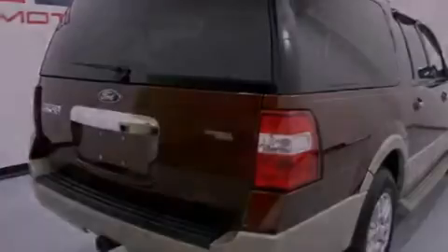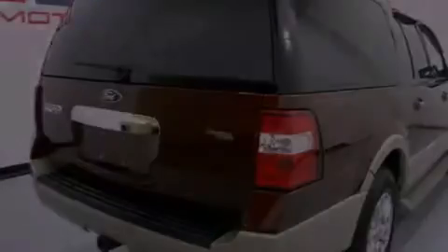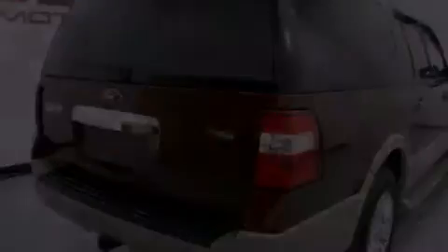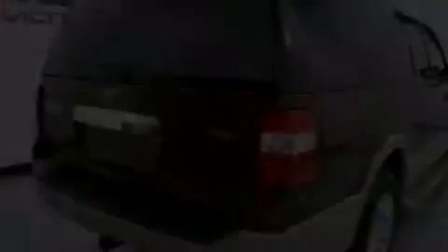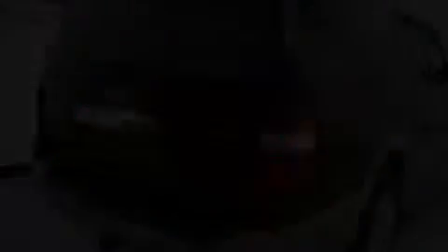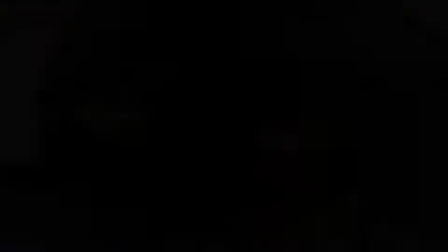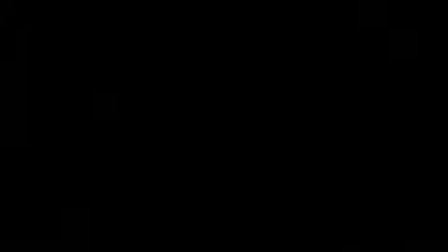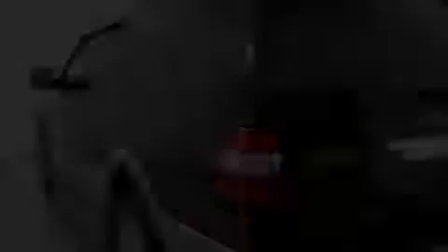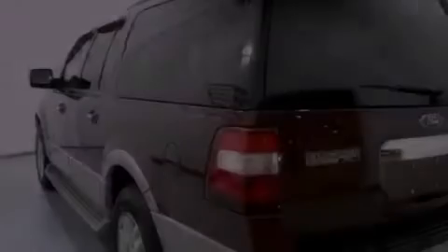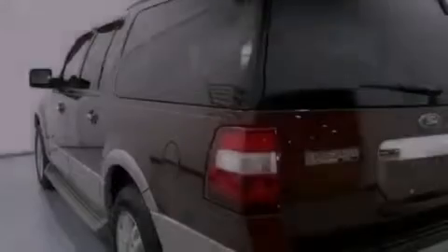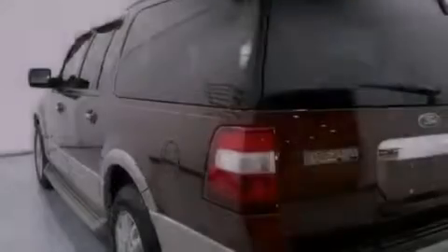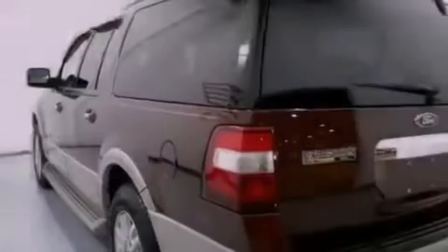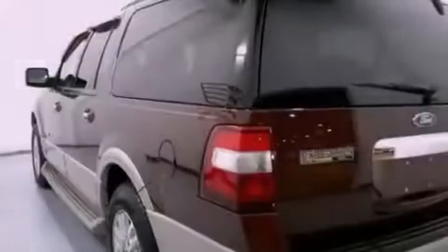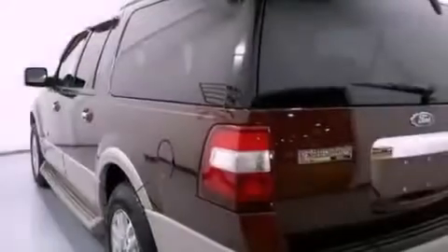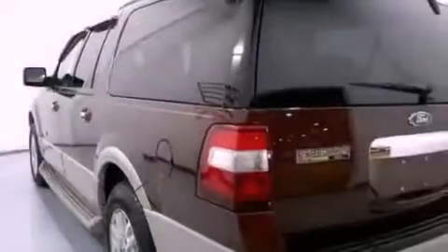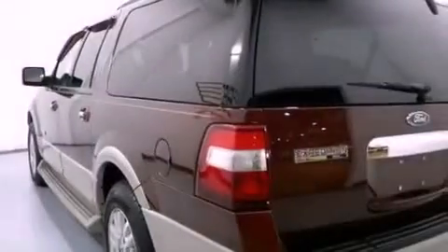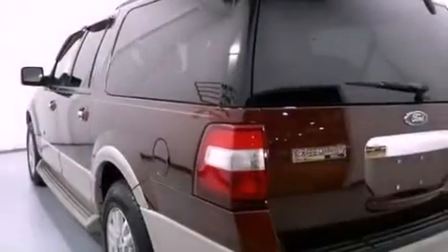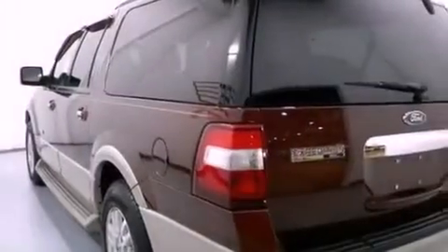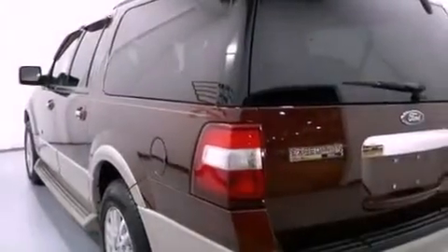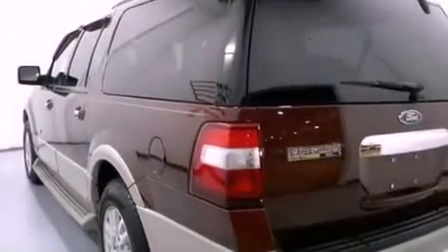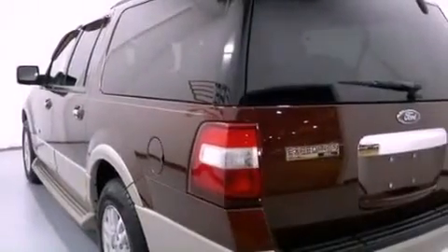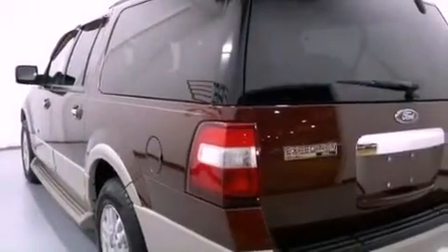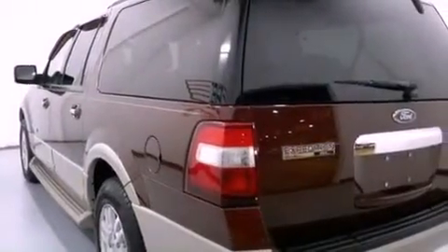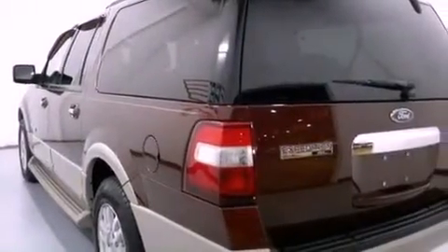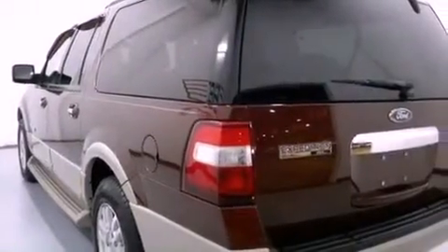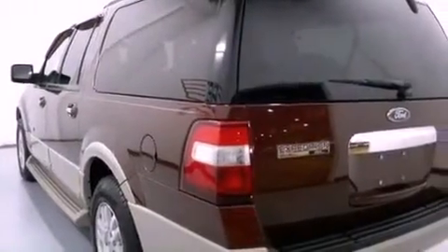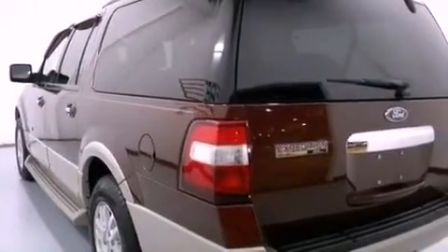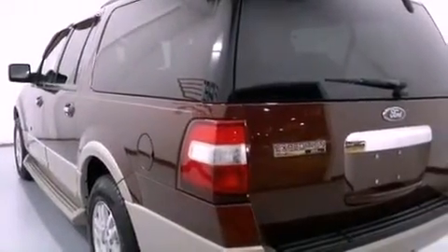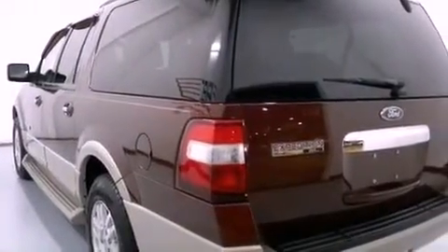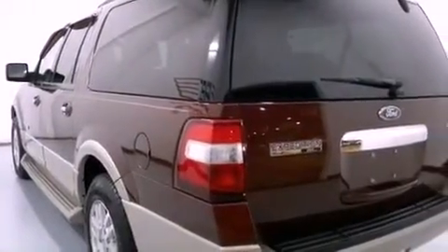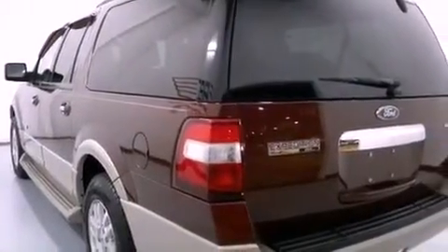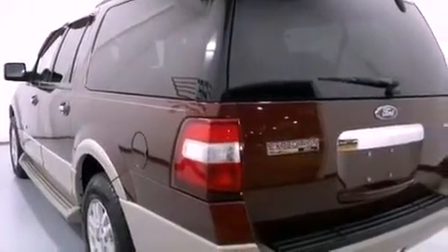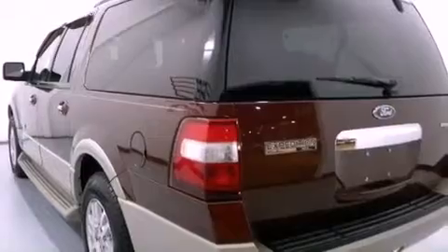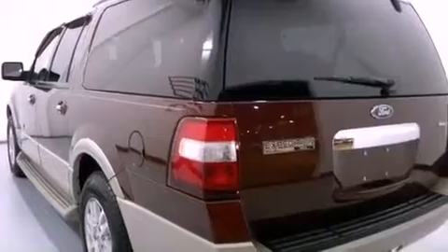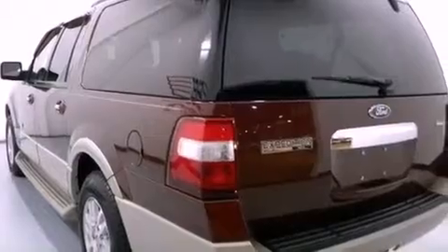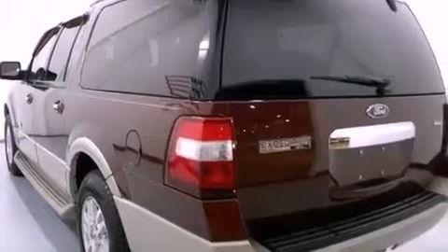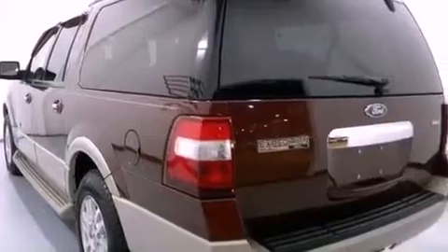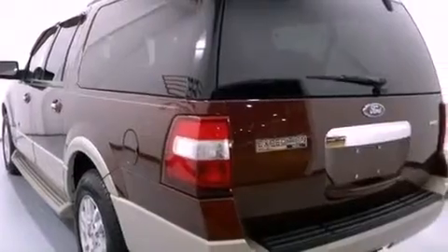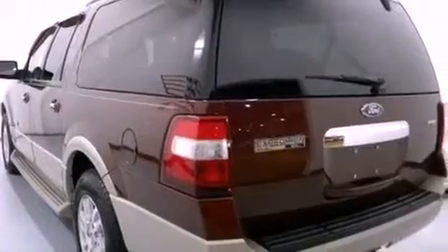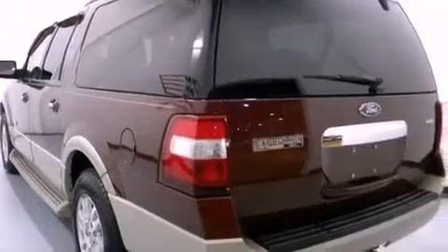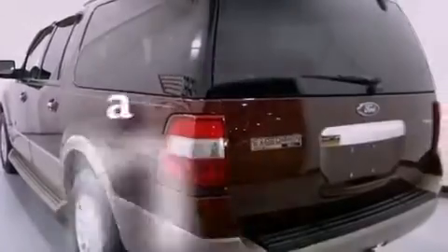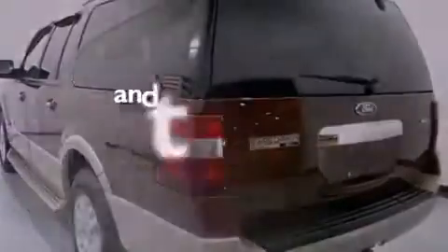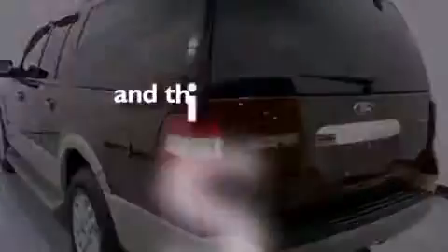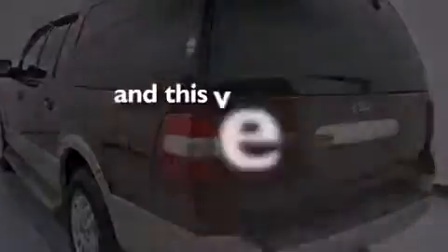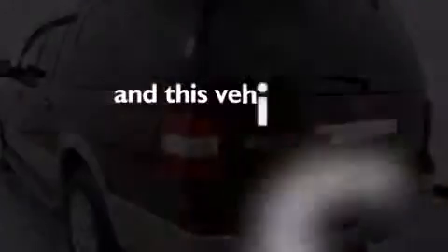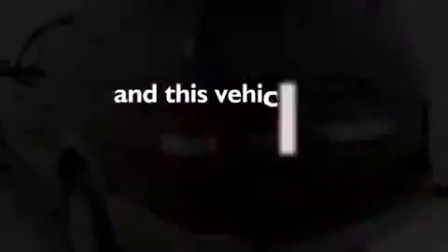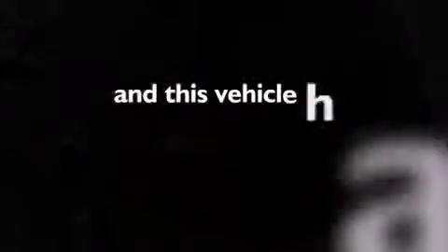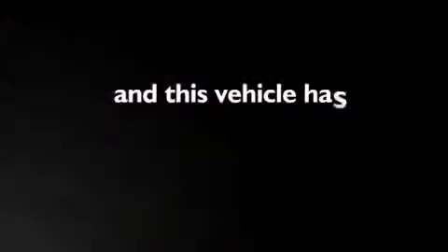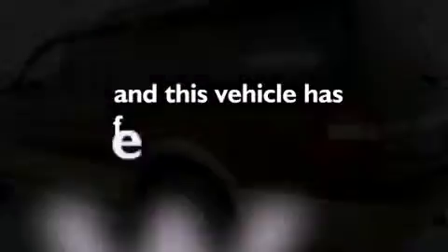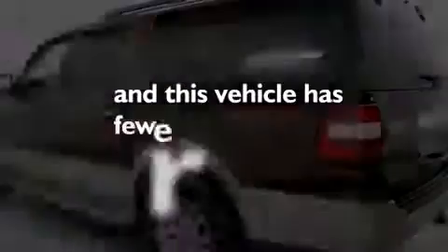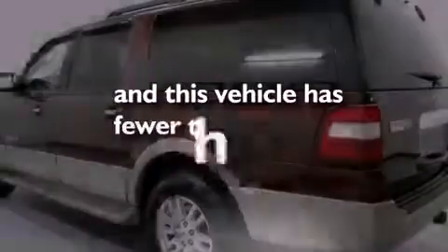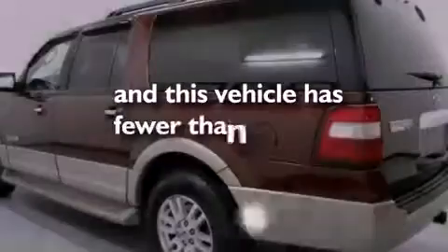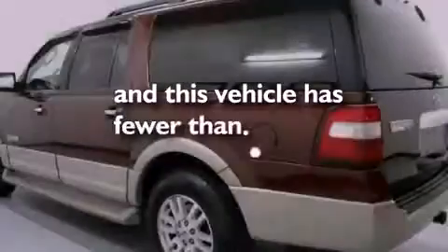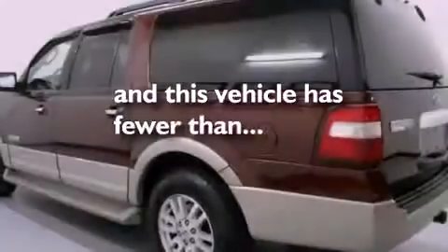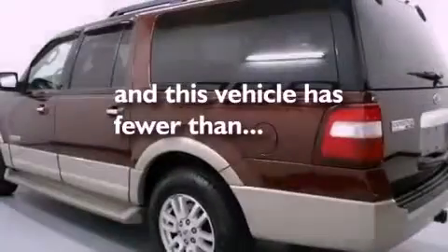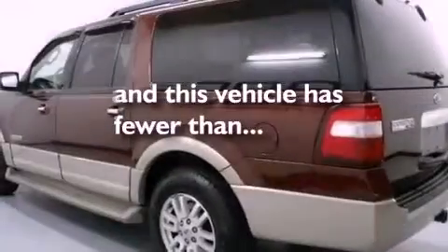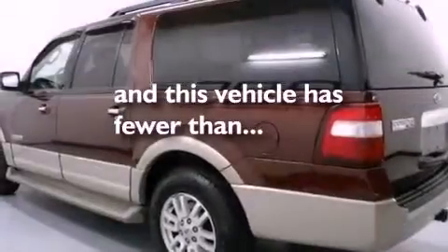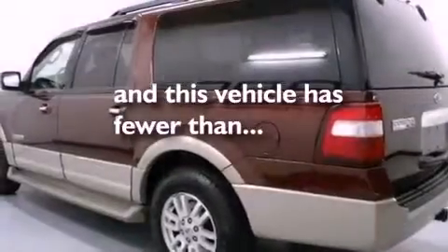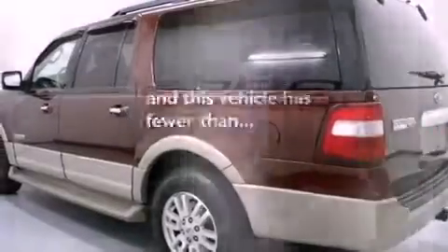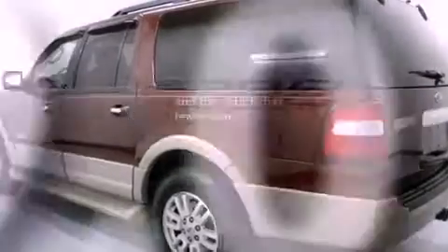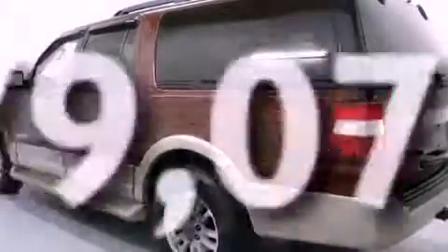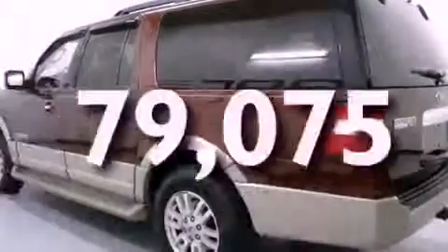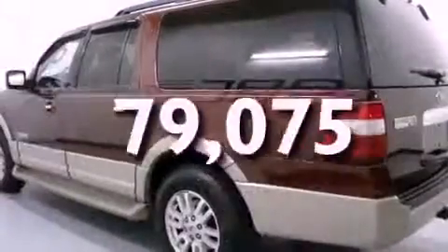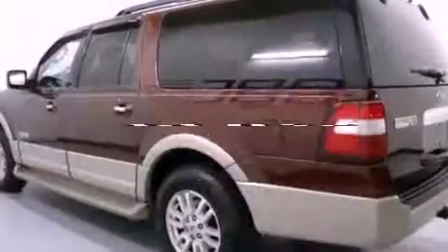A chrome grille, stability control, and a rear window defroster are also included, and this vehicle has fewer than 80,000 miles on the odometer.